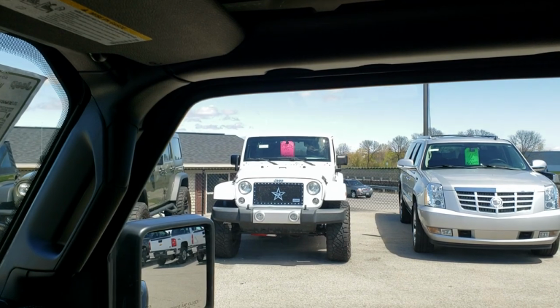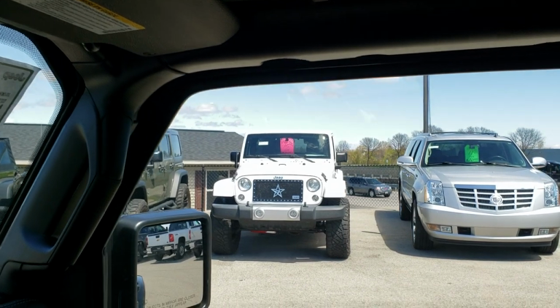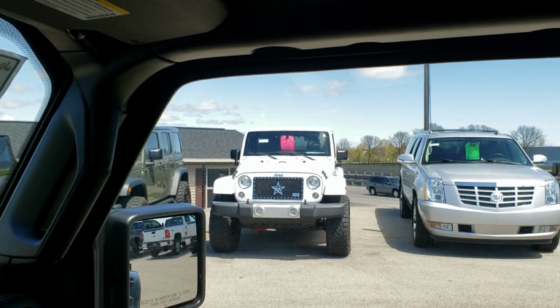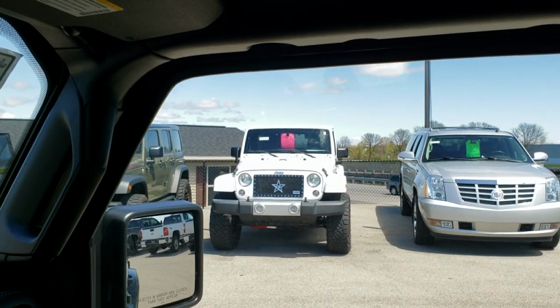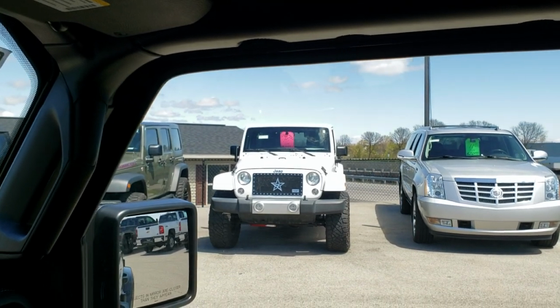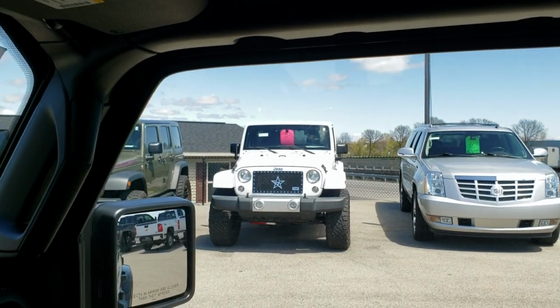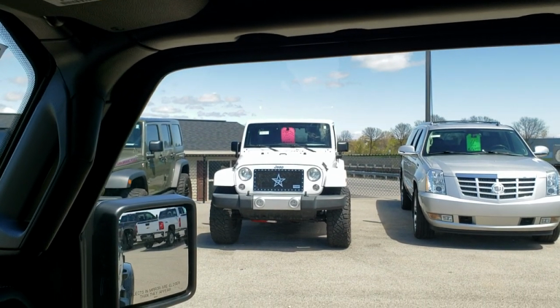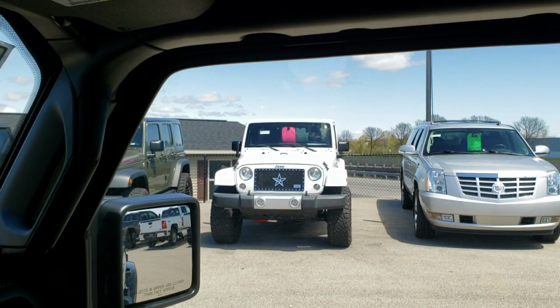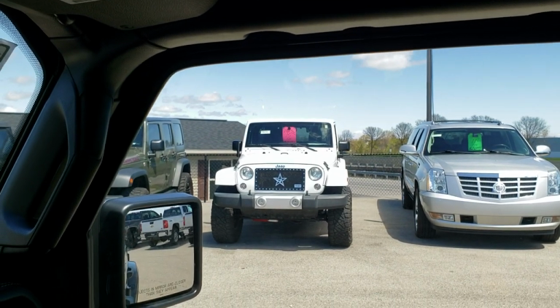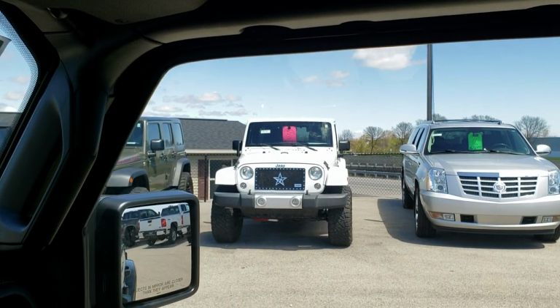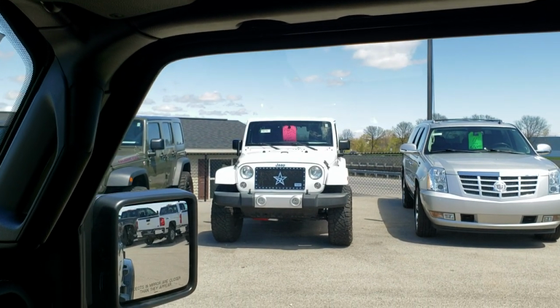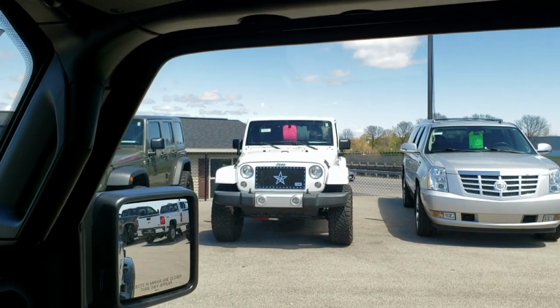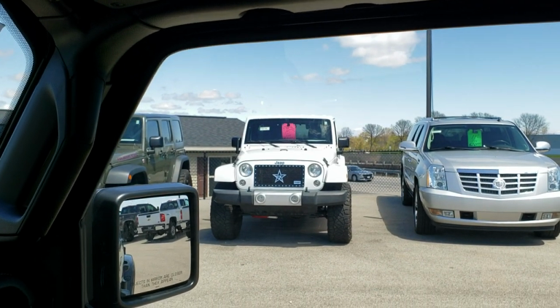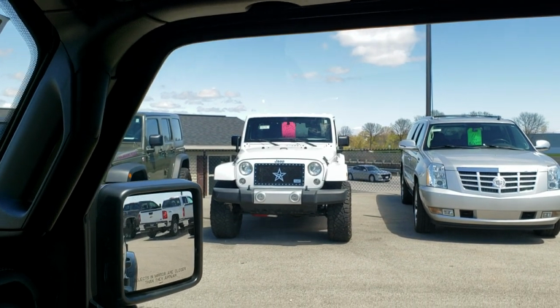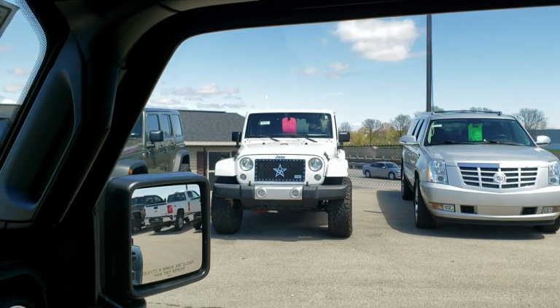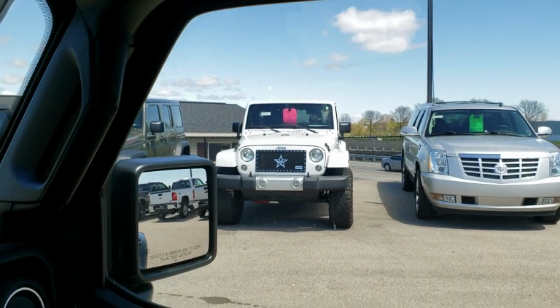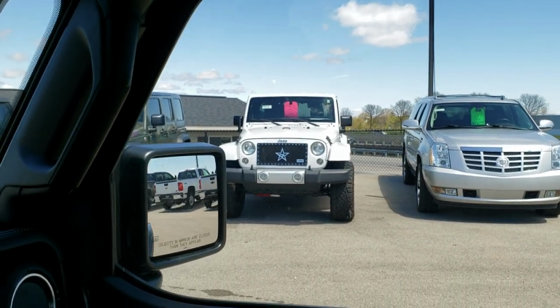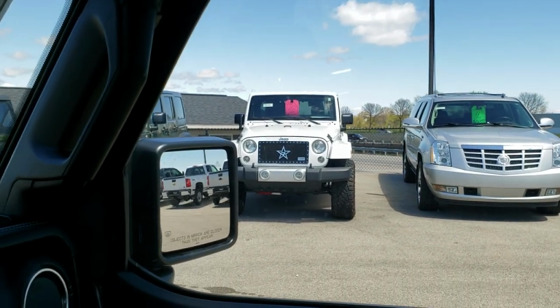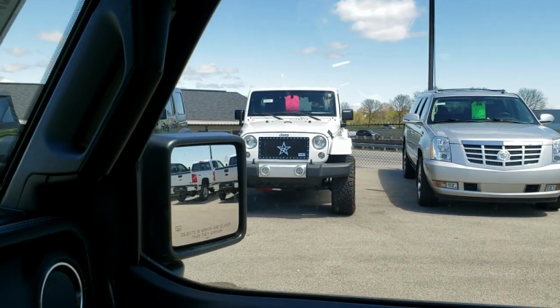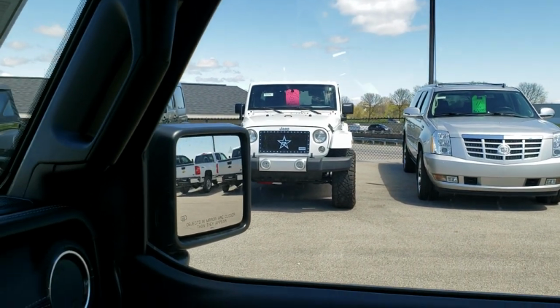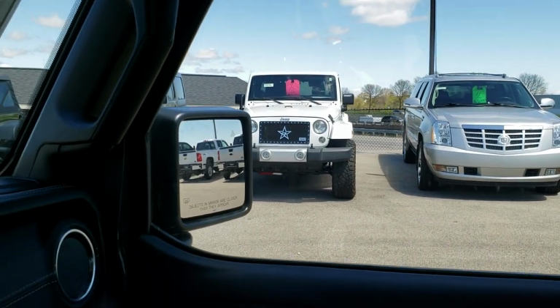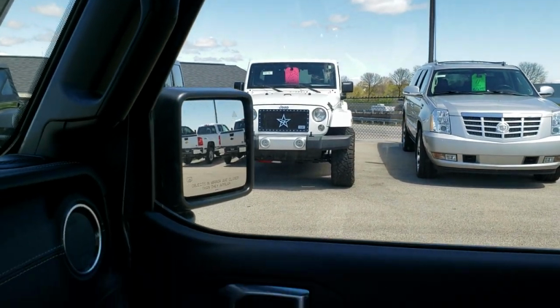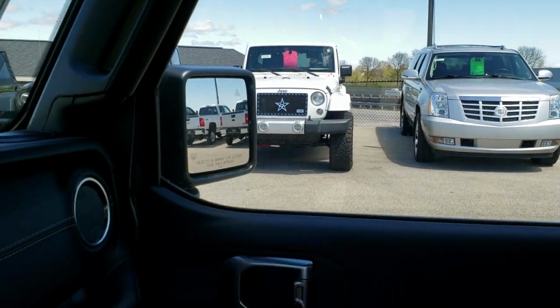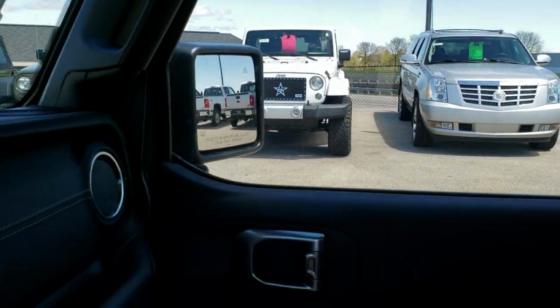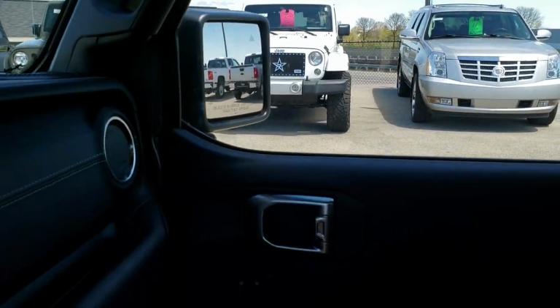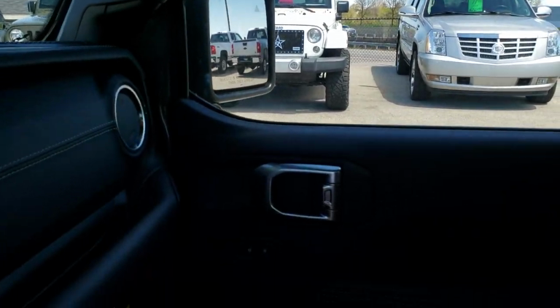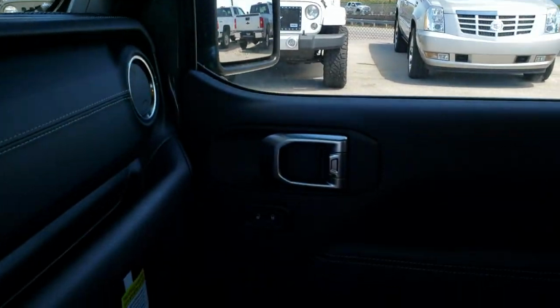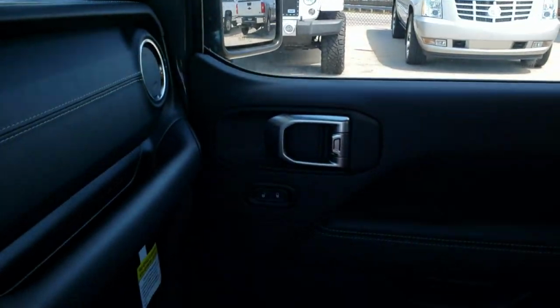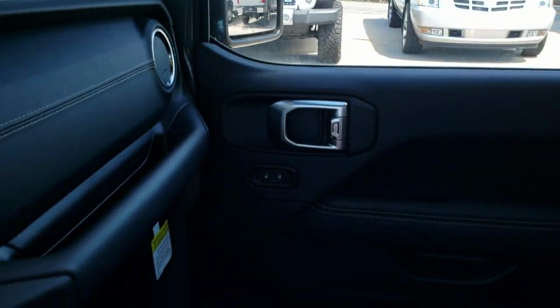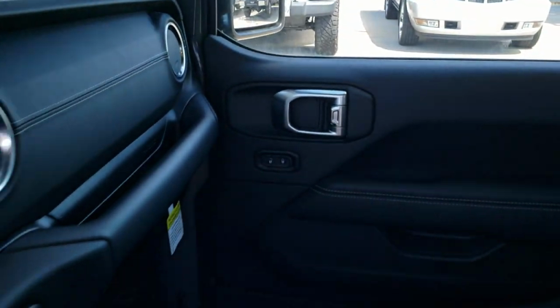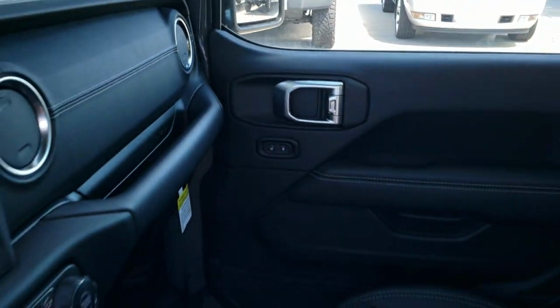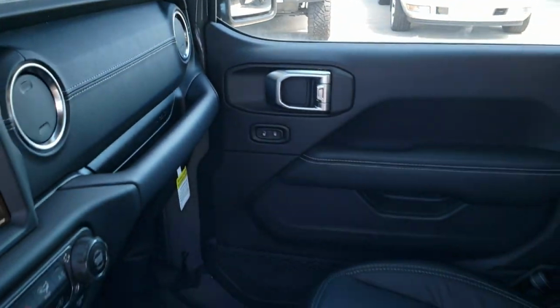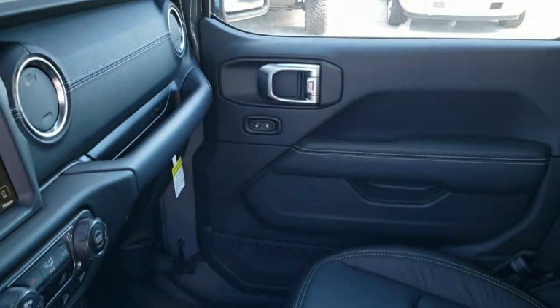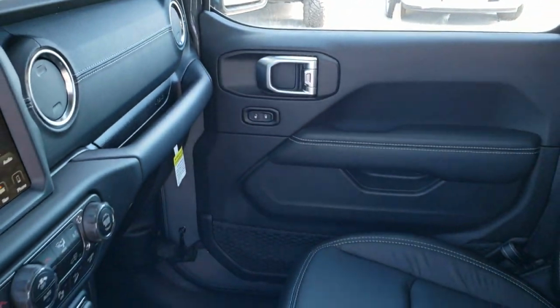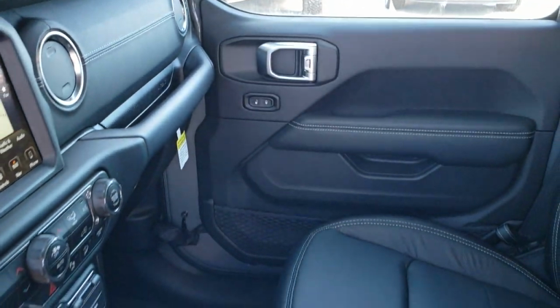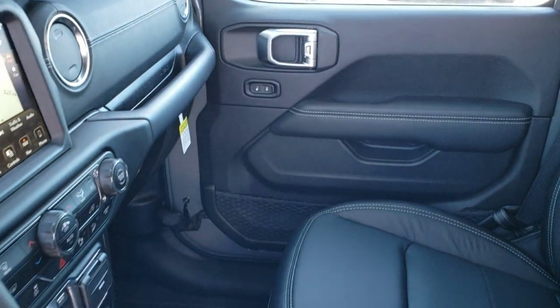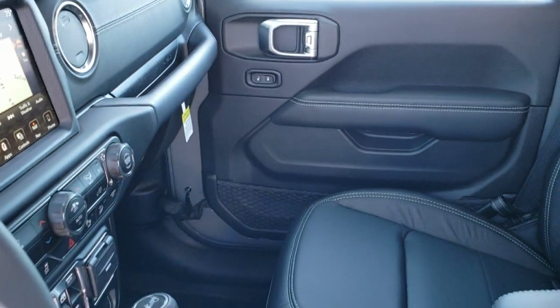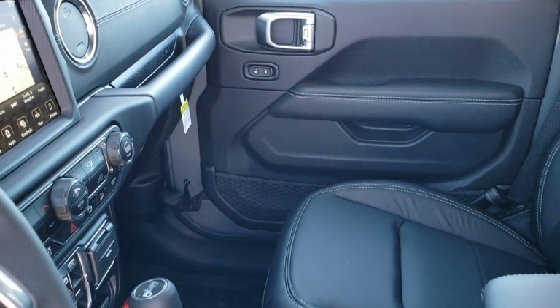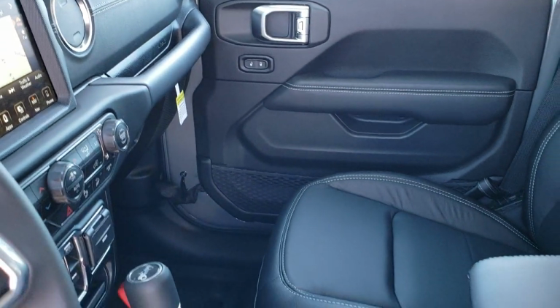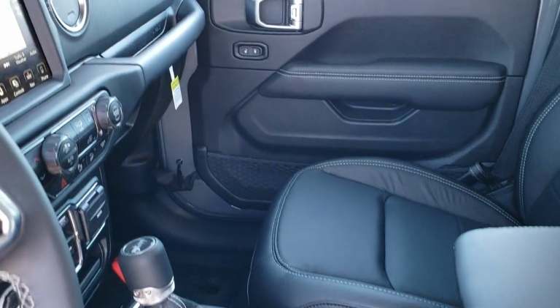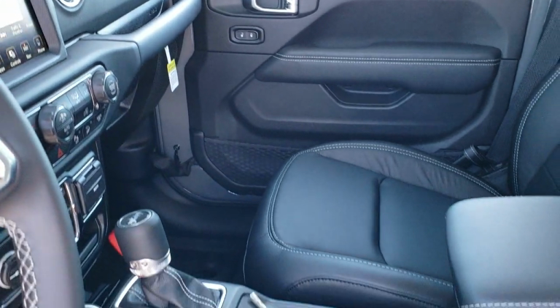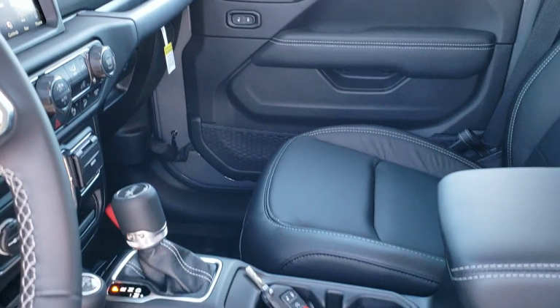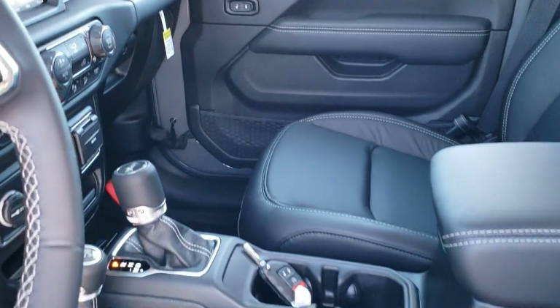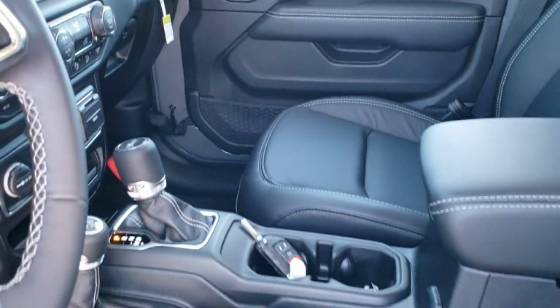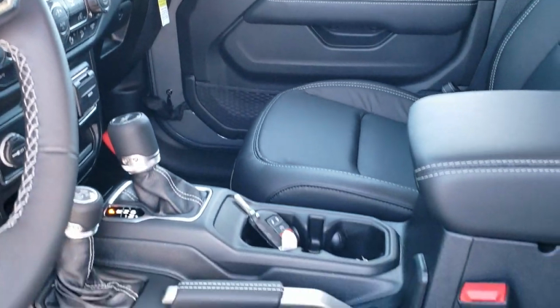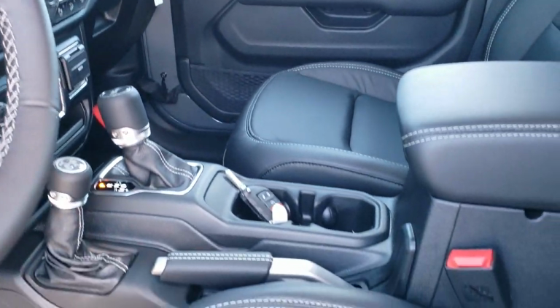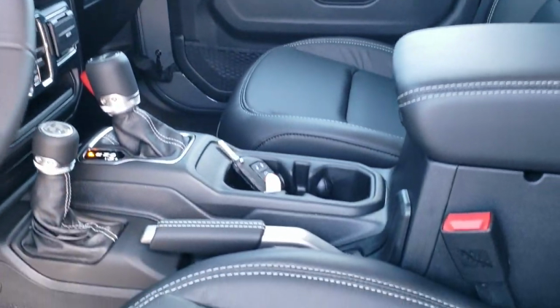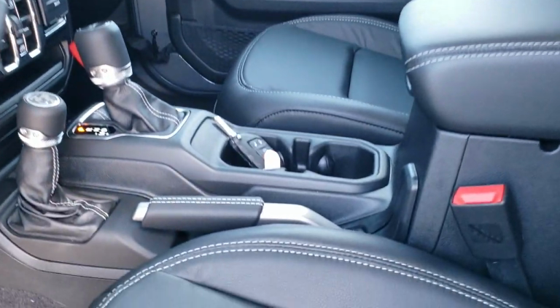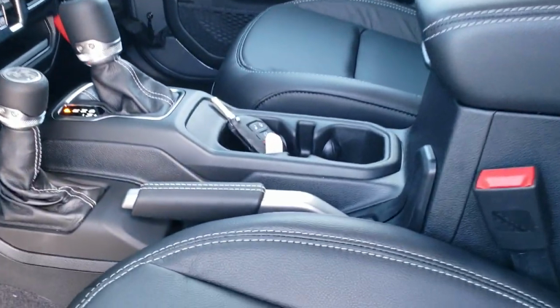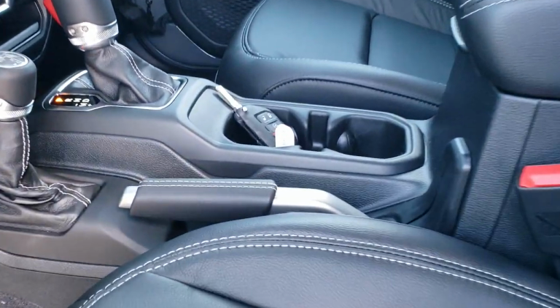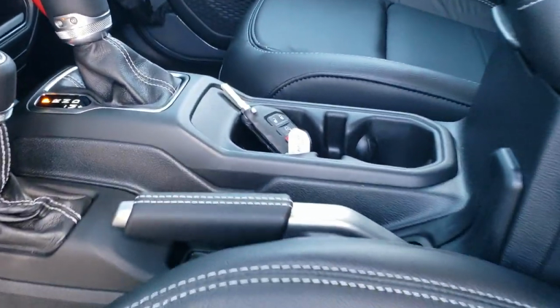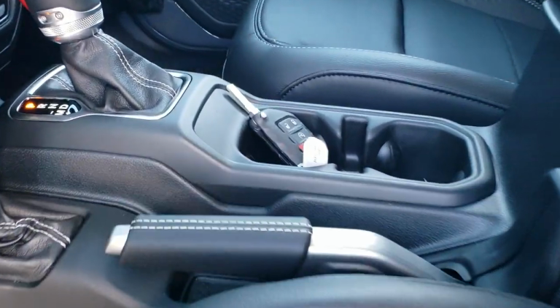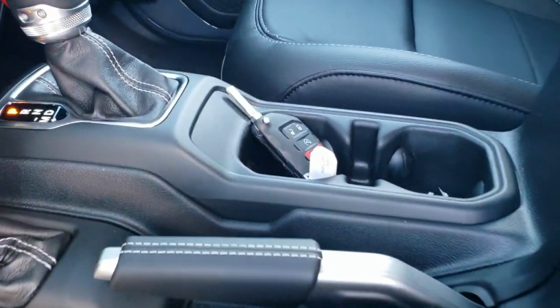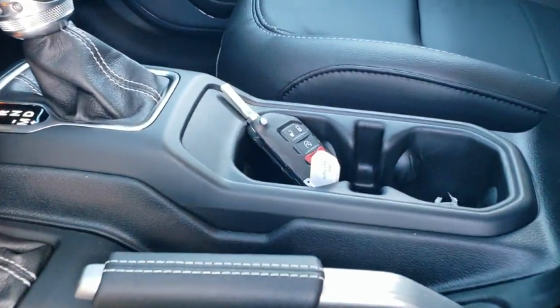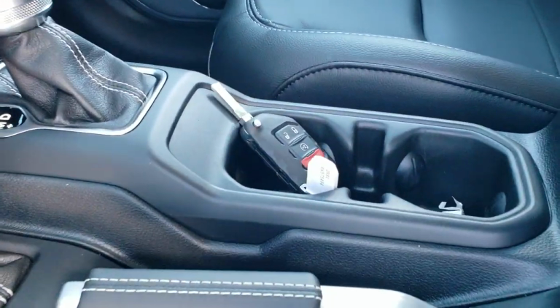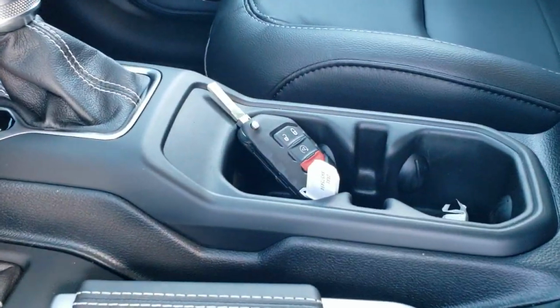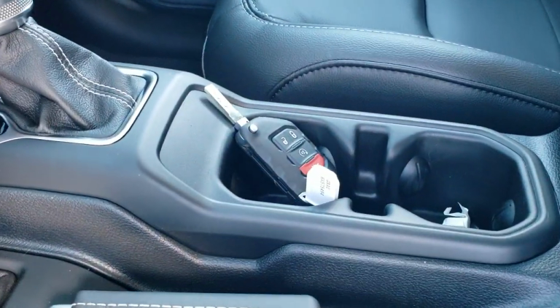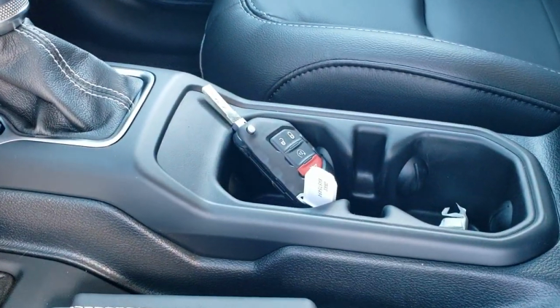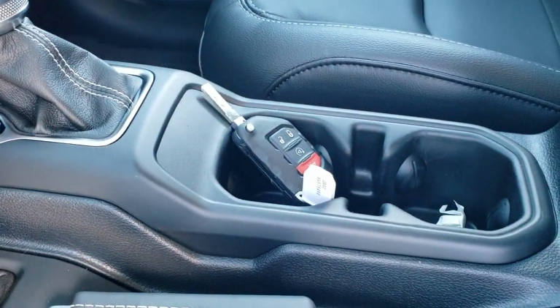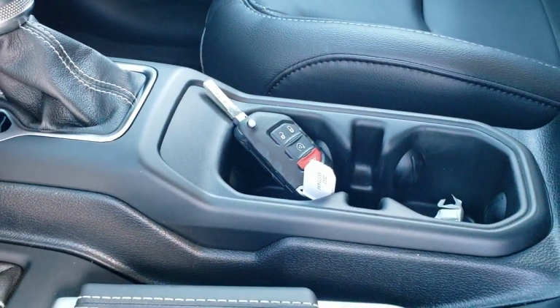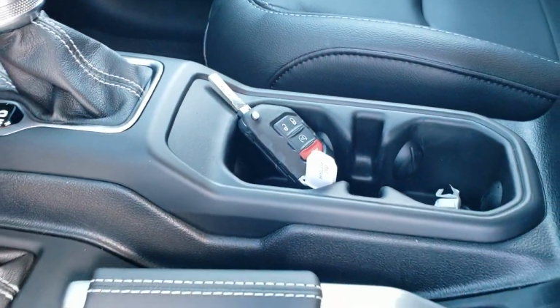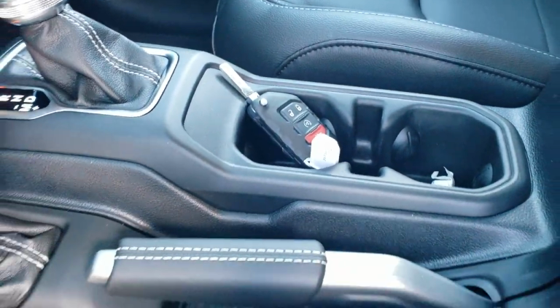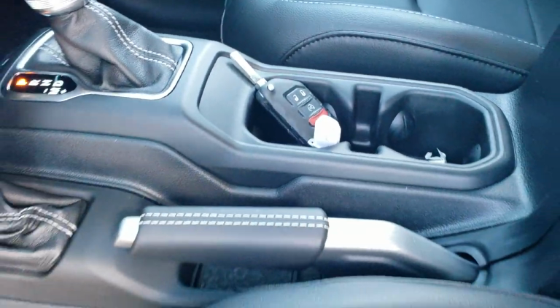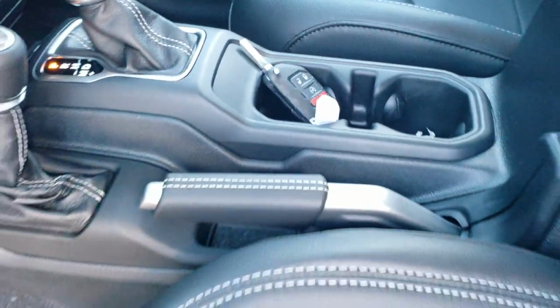Much like the JK. Now we'll take a quick look at the back seats — really a good looking Jeep. This one has remote start as well.